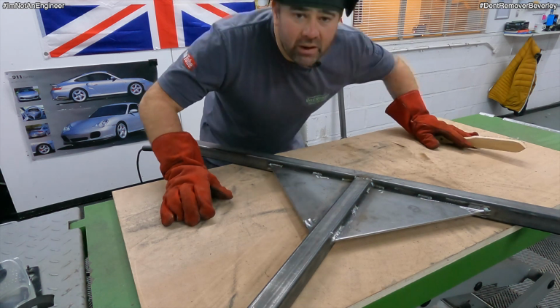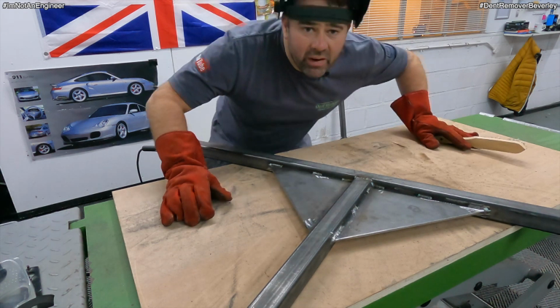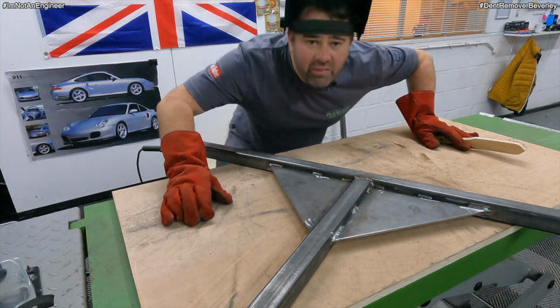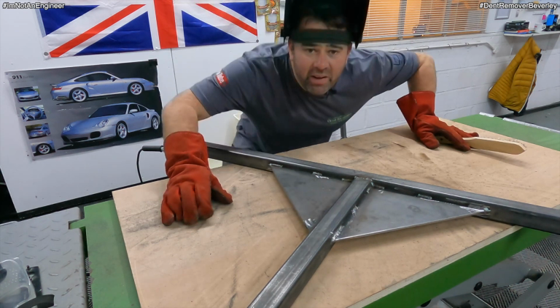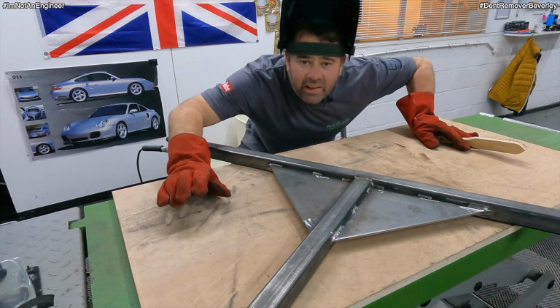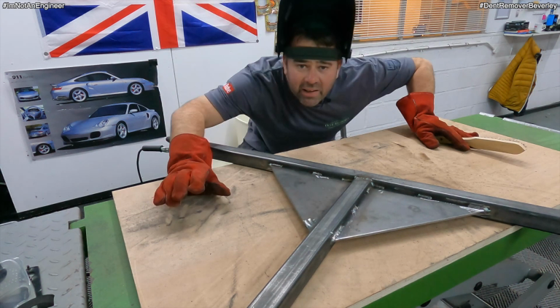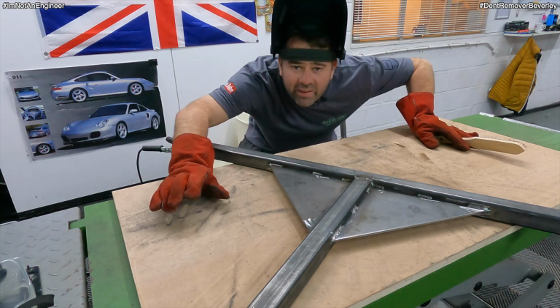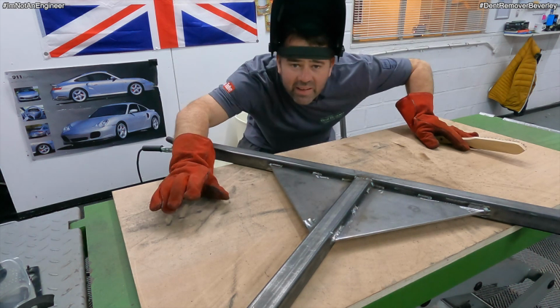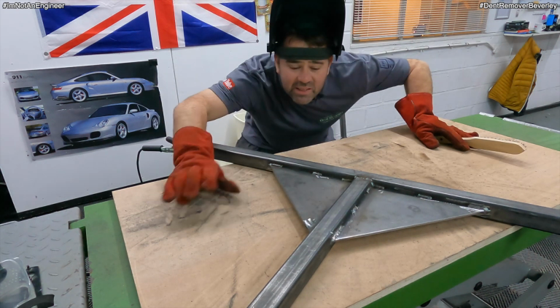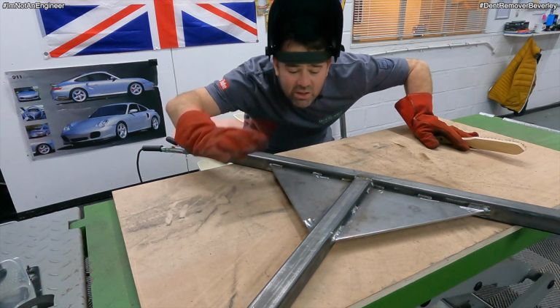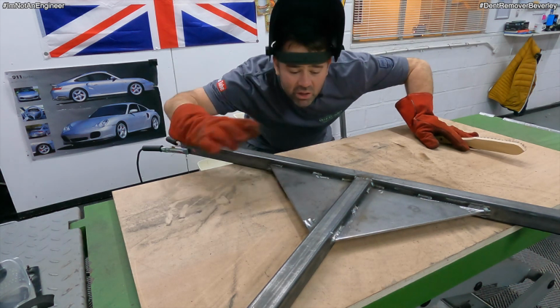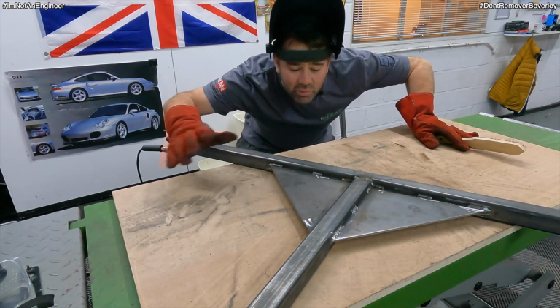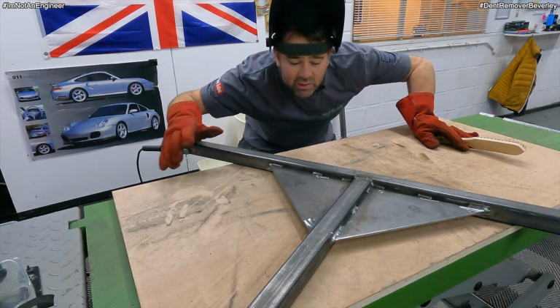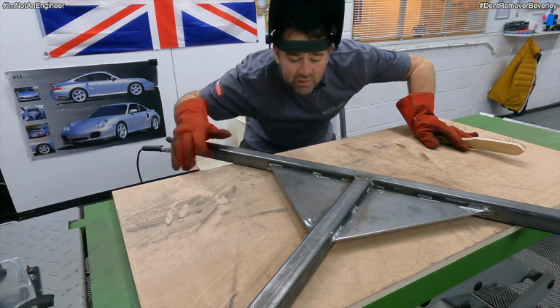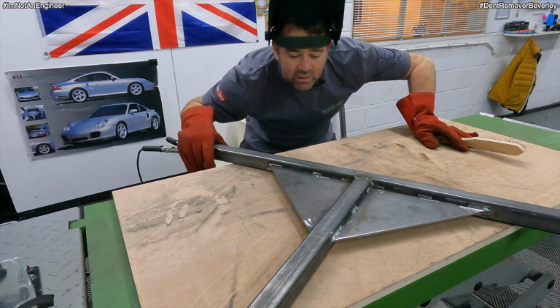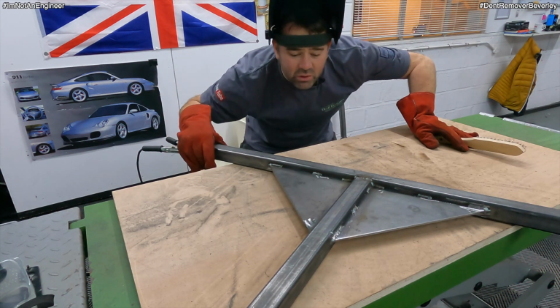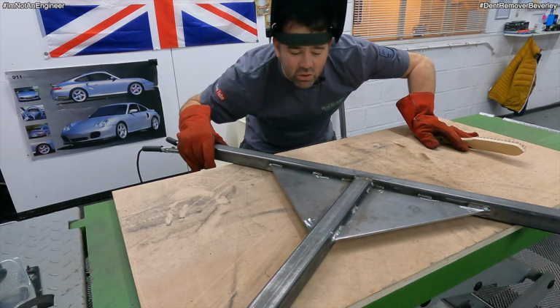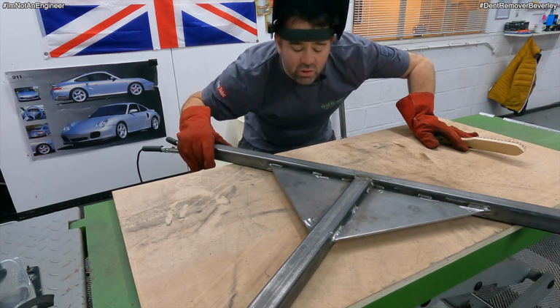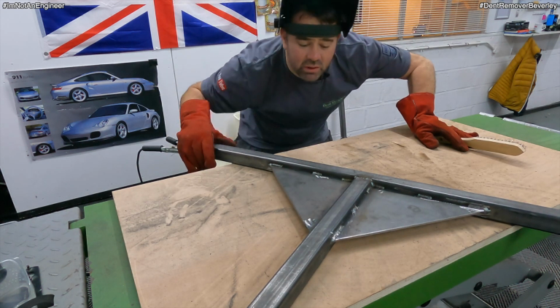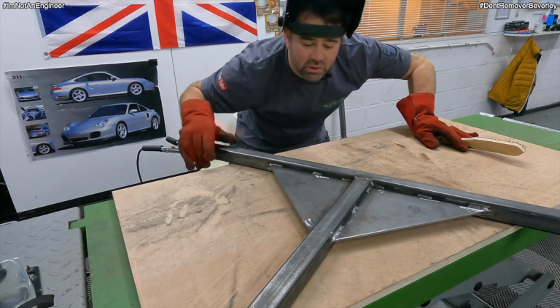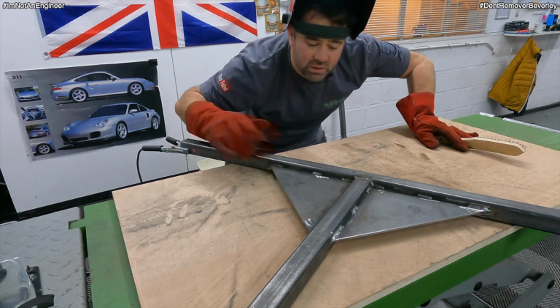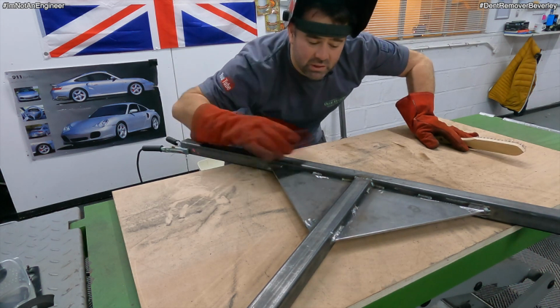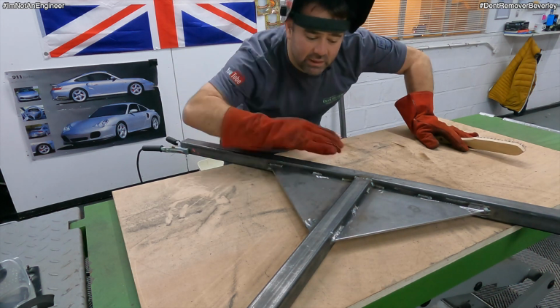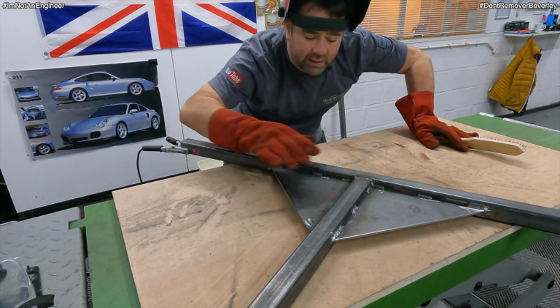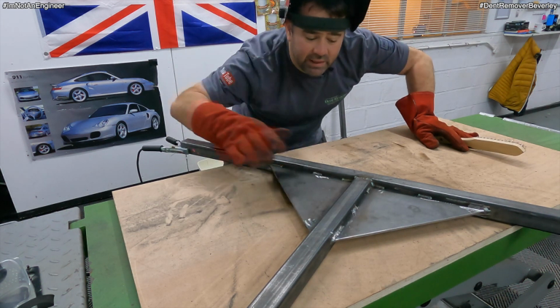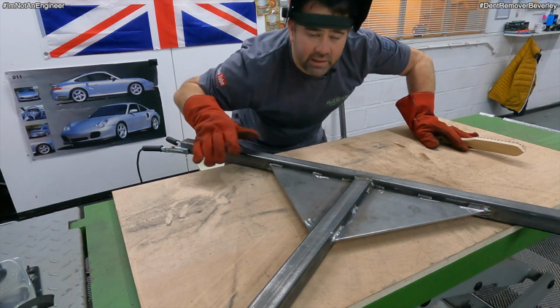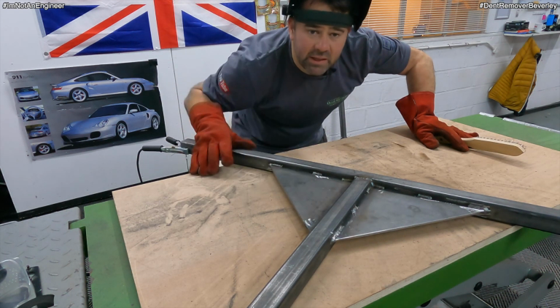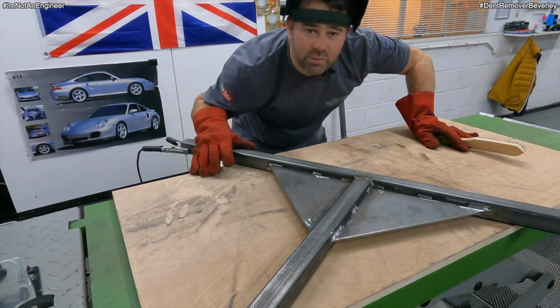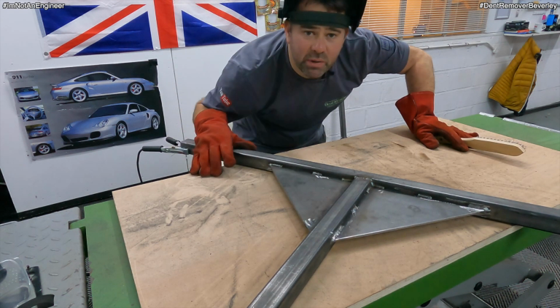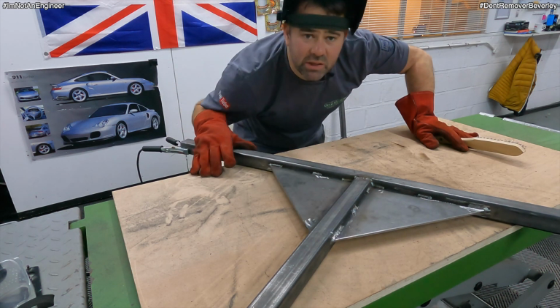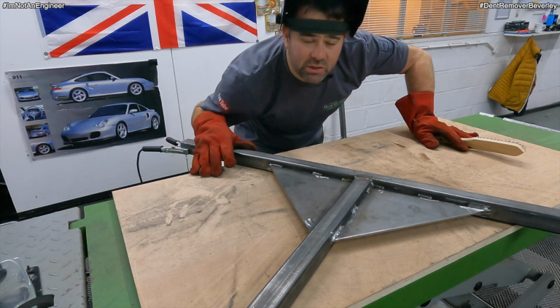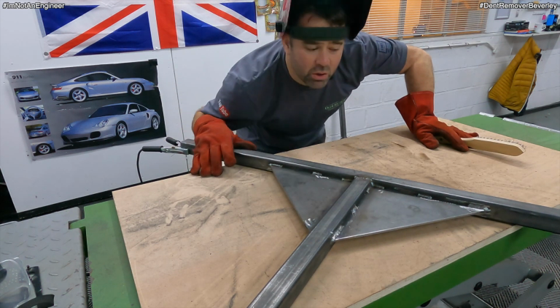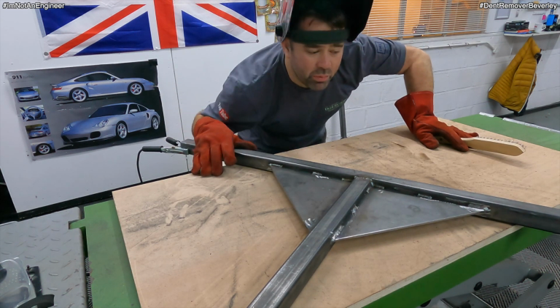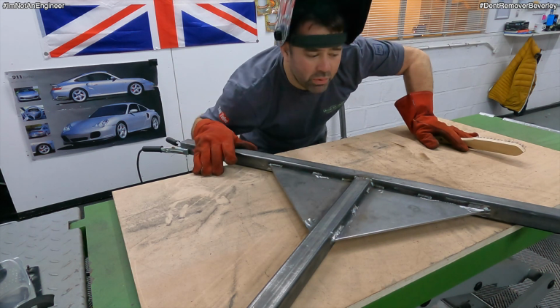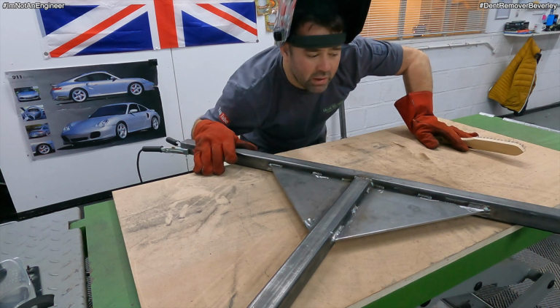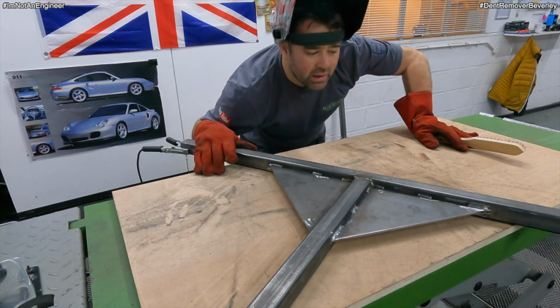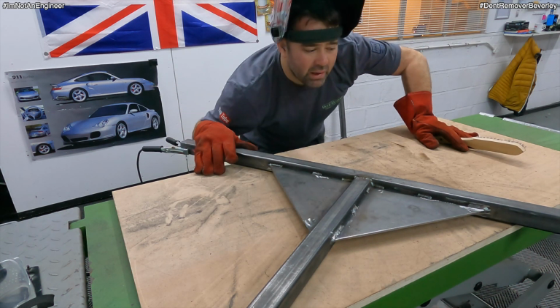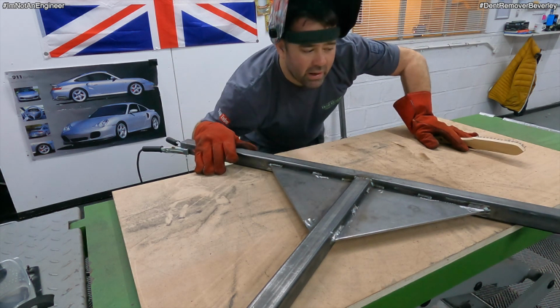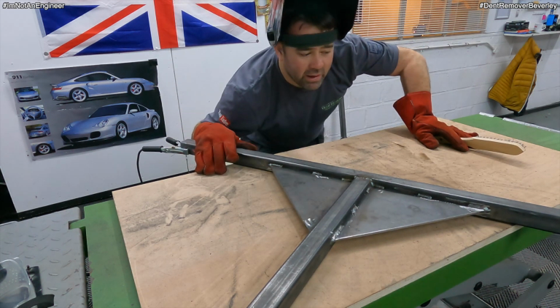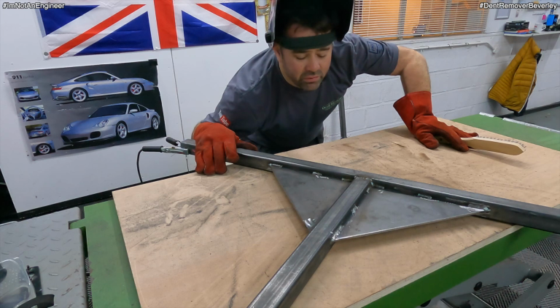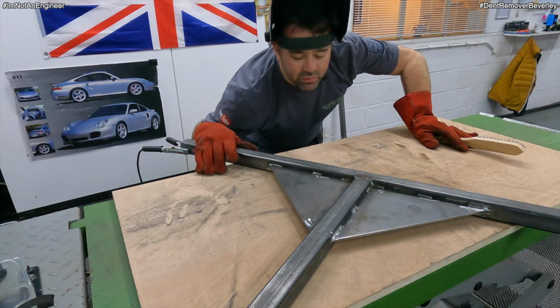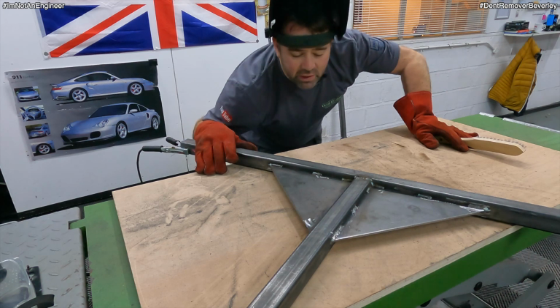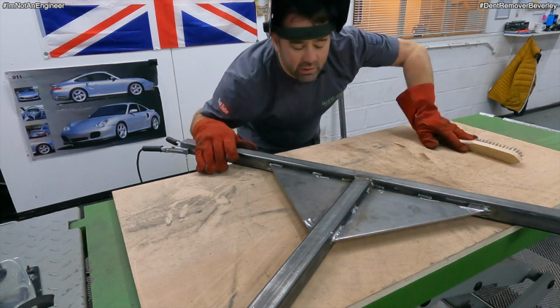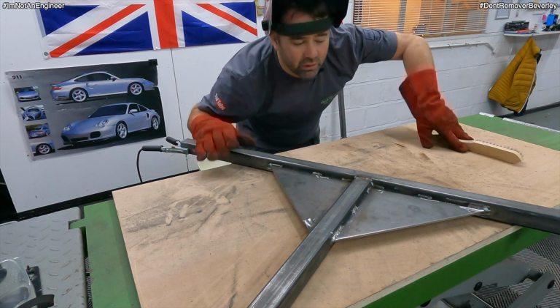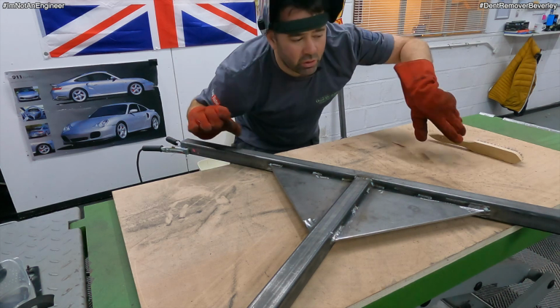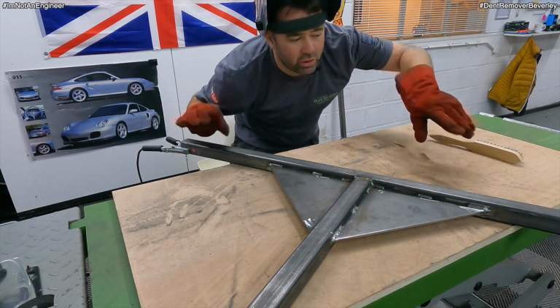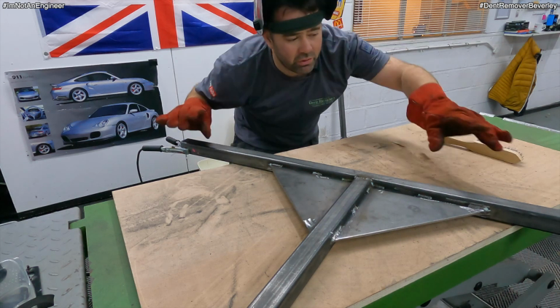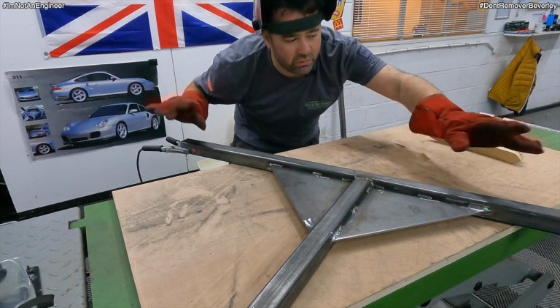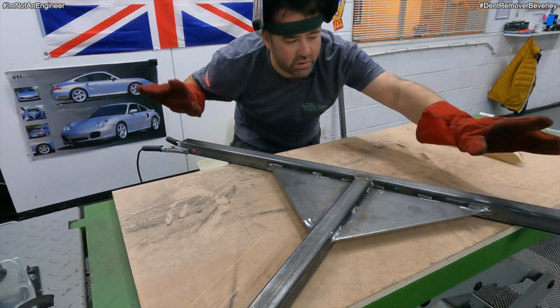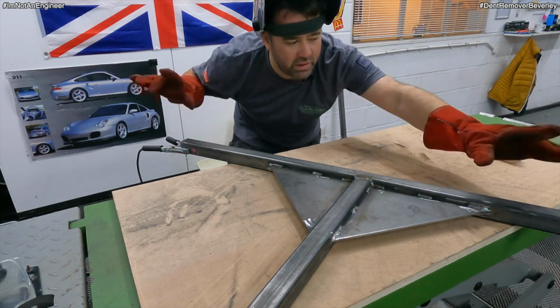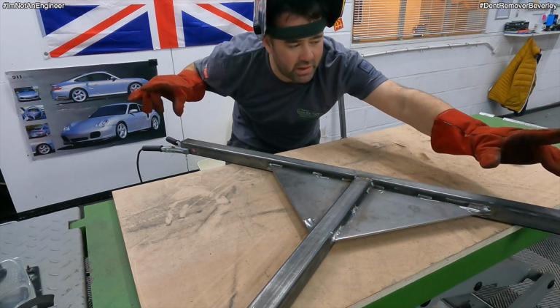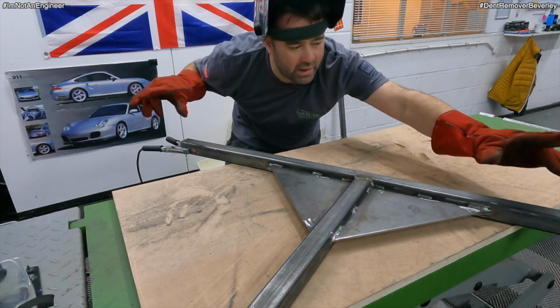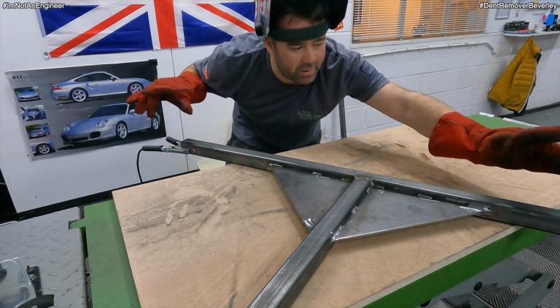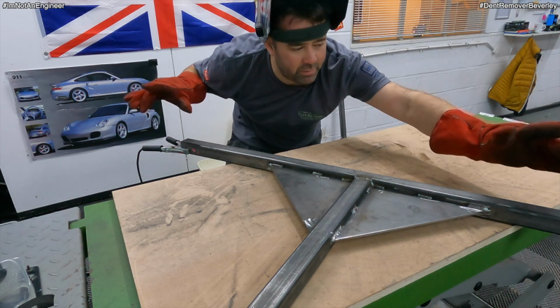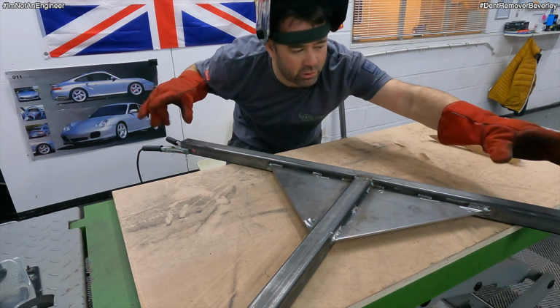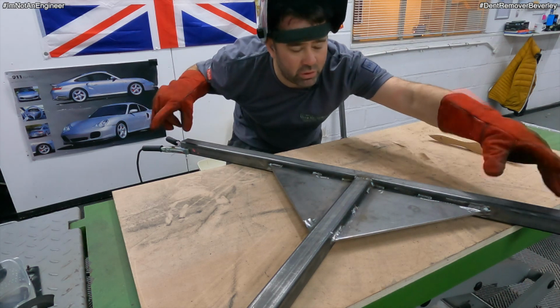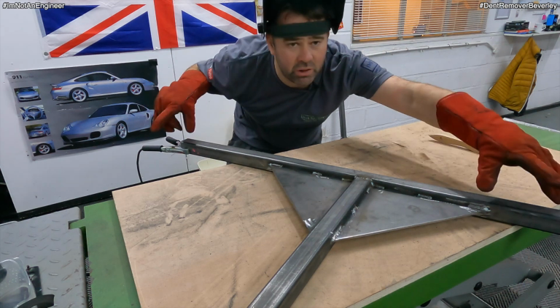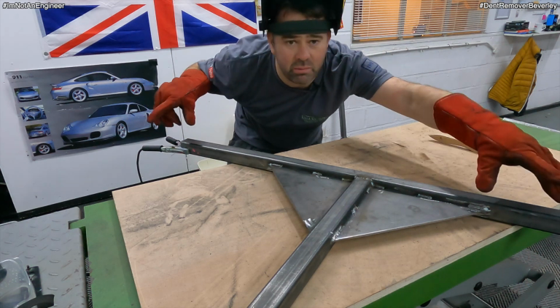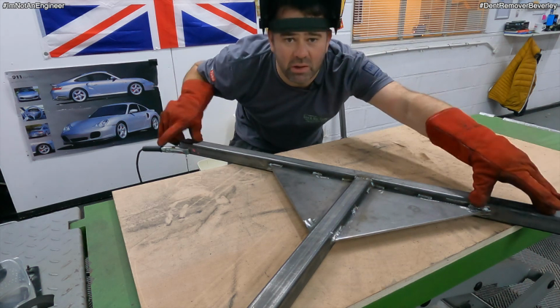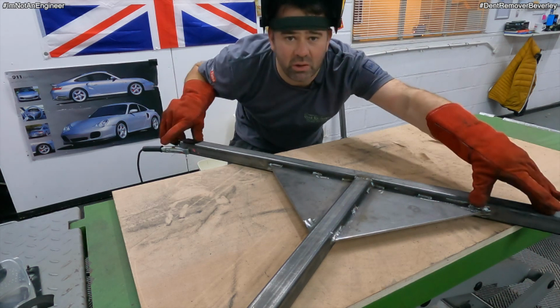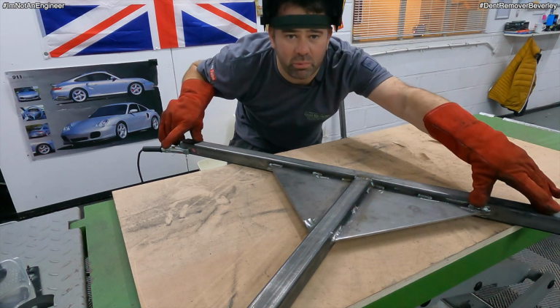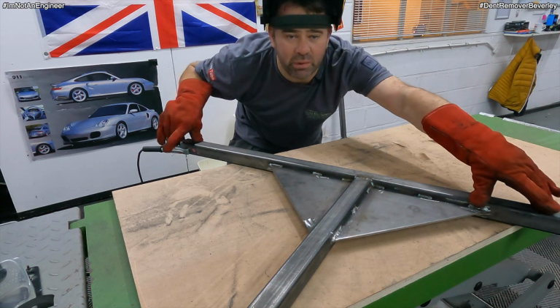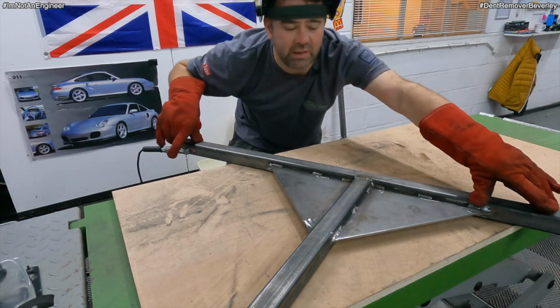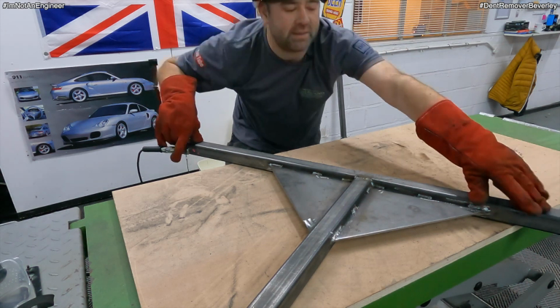That's all the welding done. I'm just going to clean these bits up and then look at the middle bits.